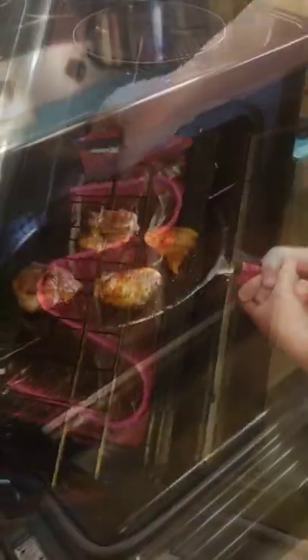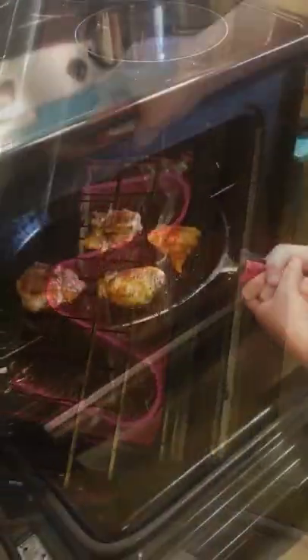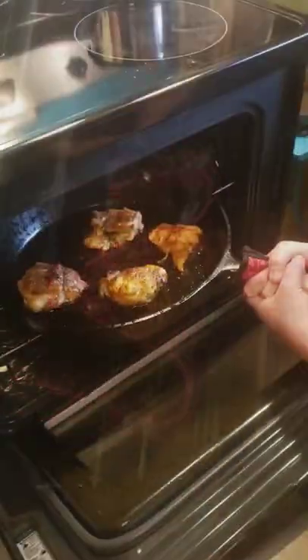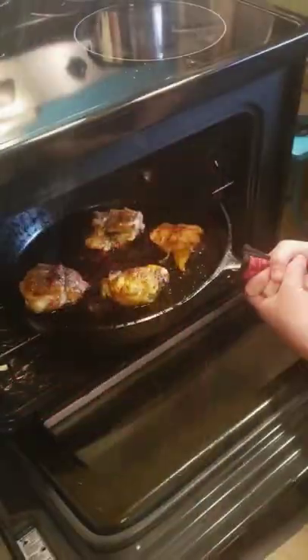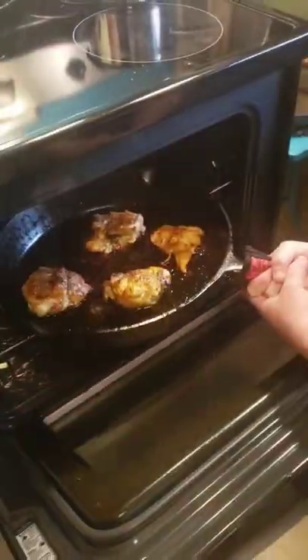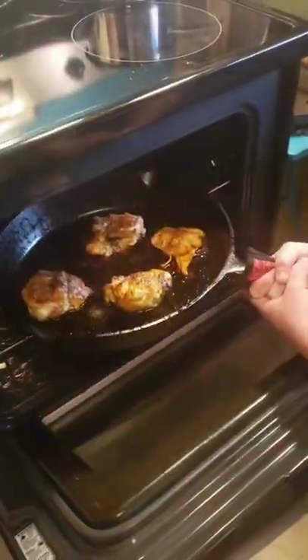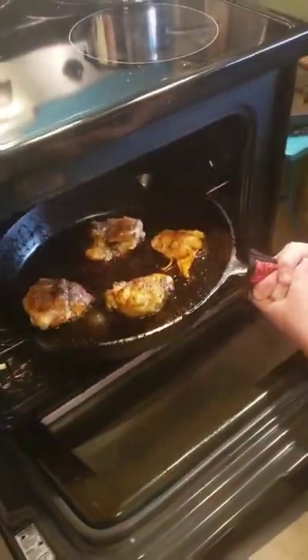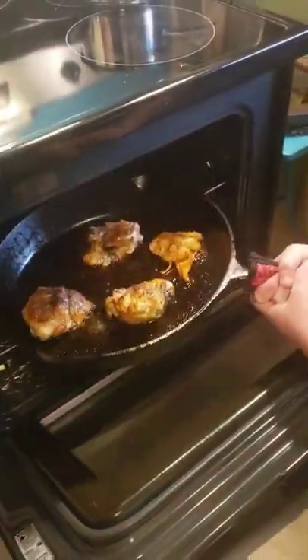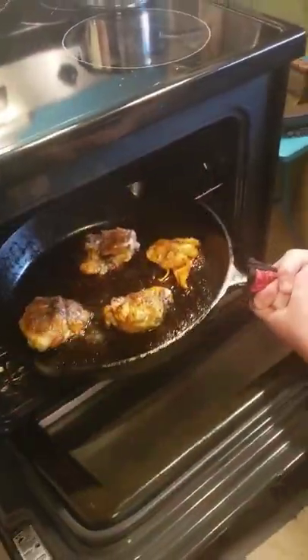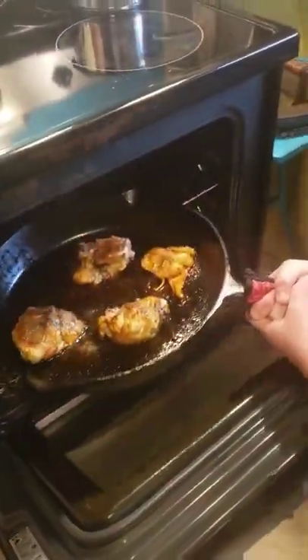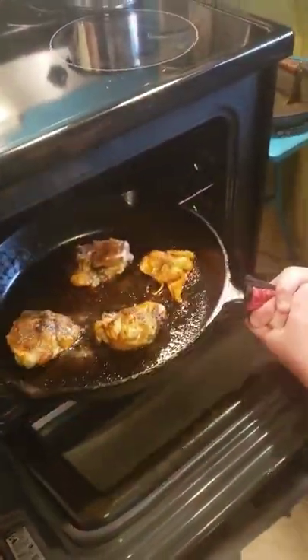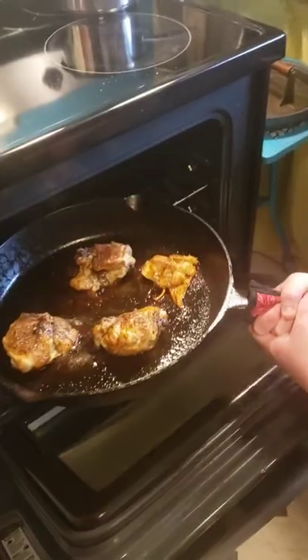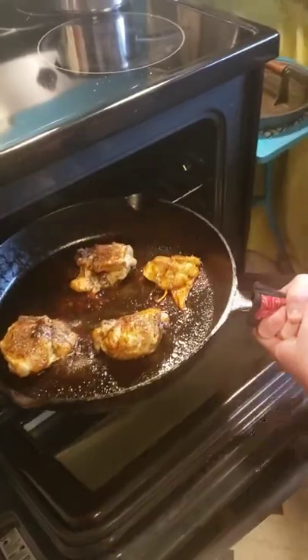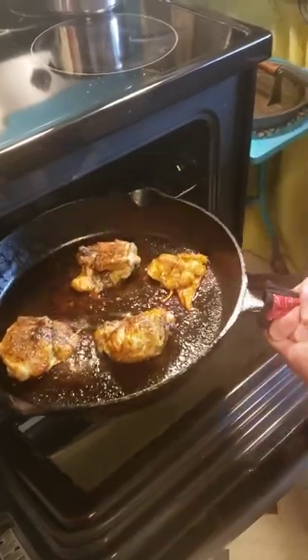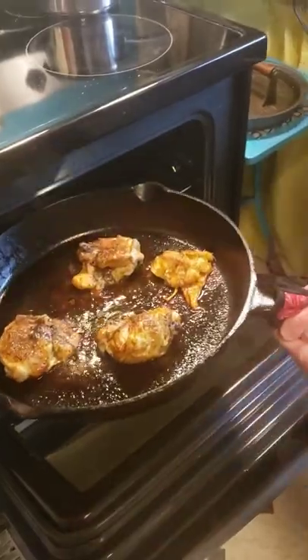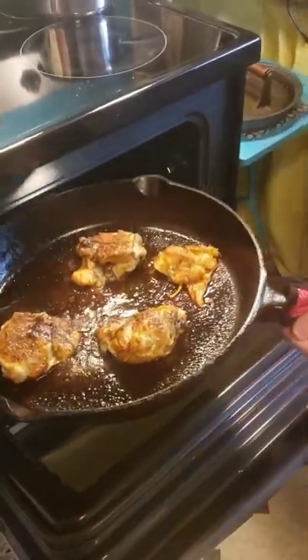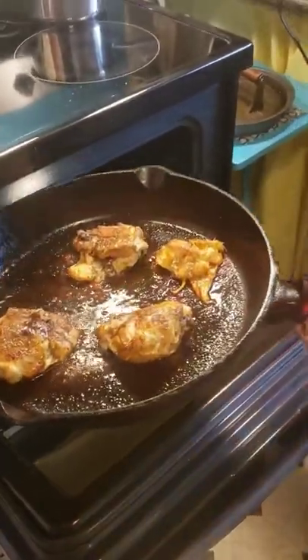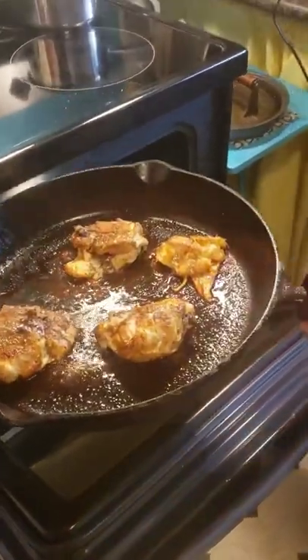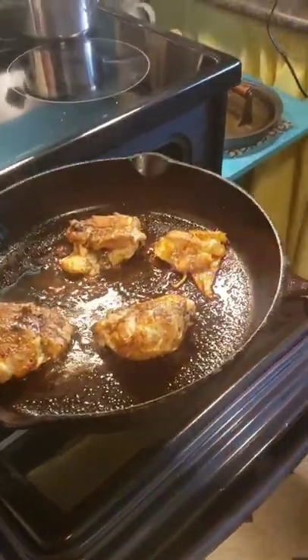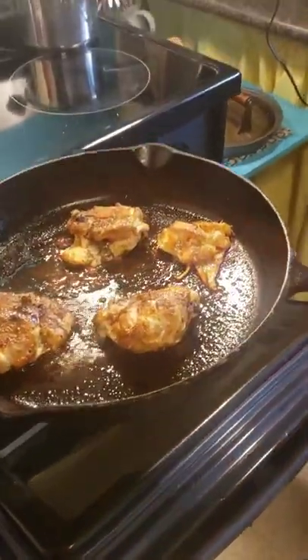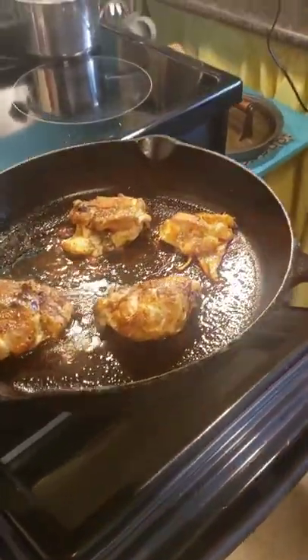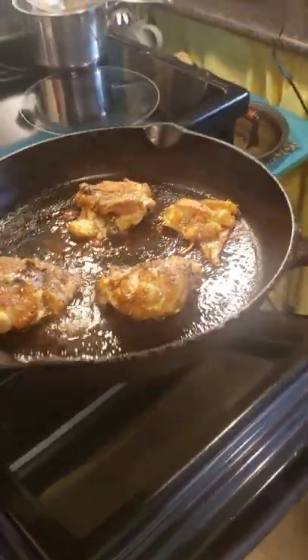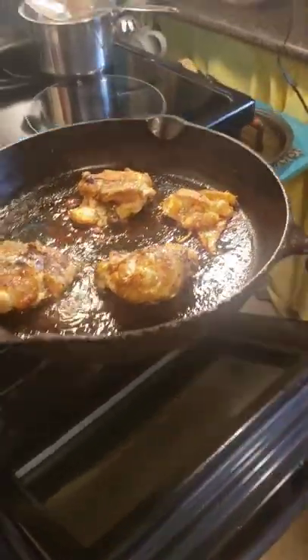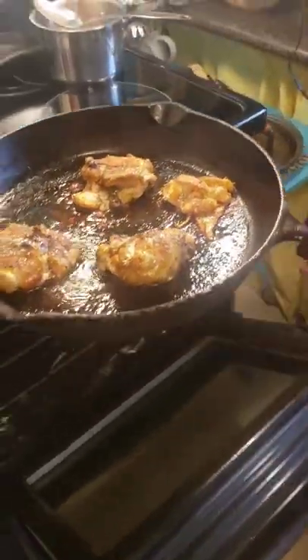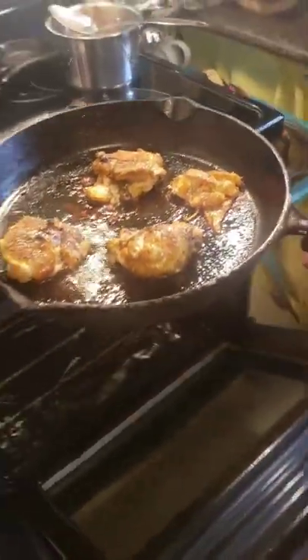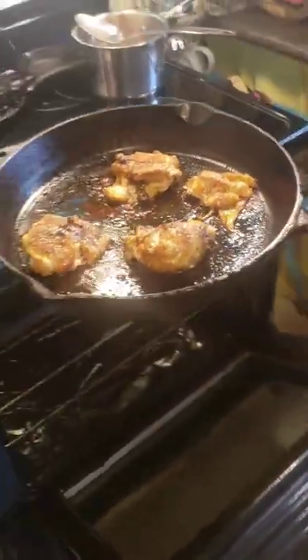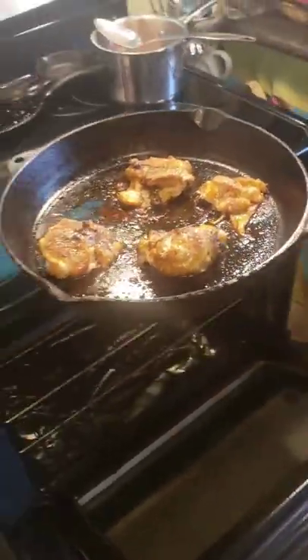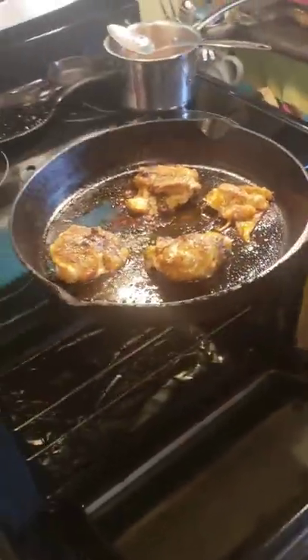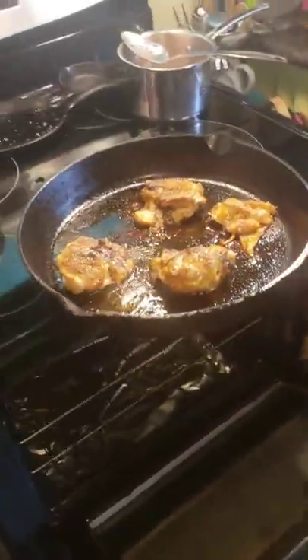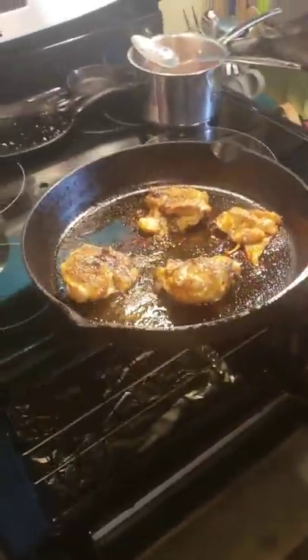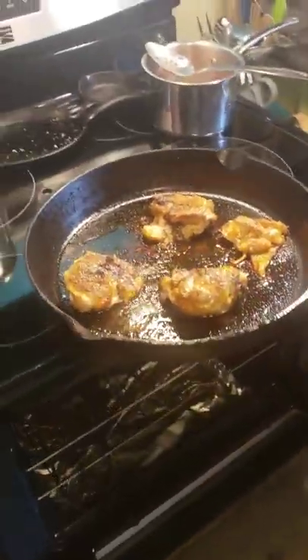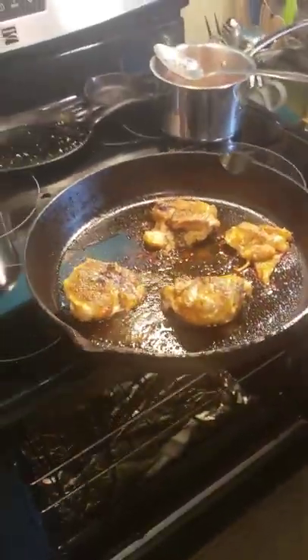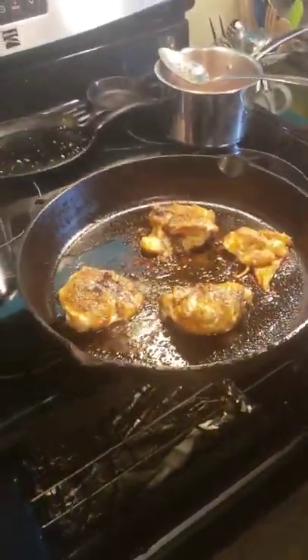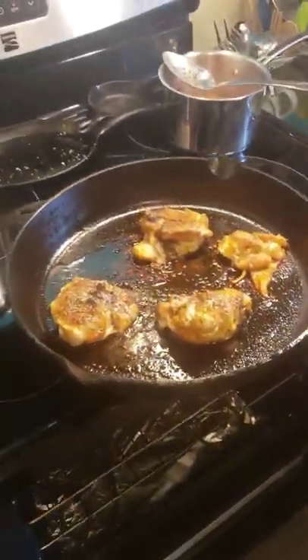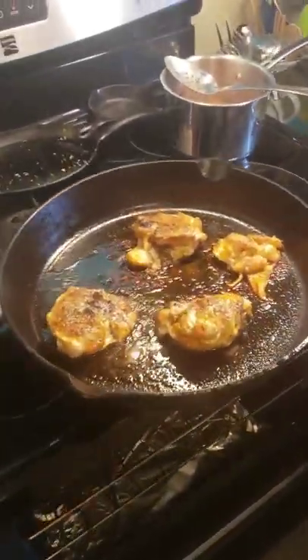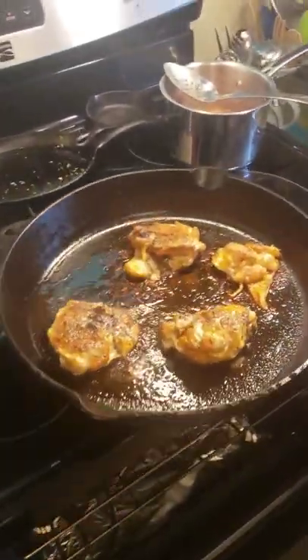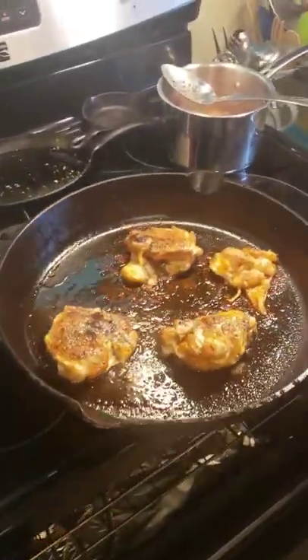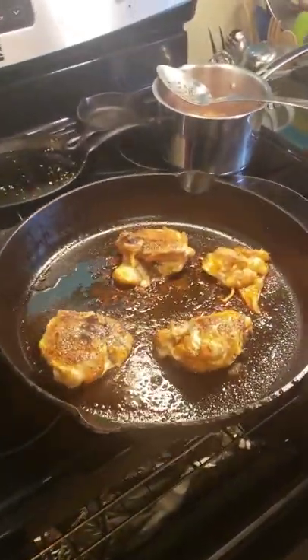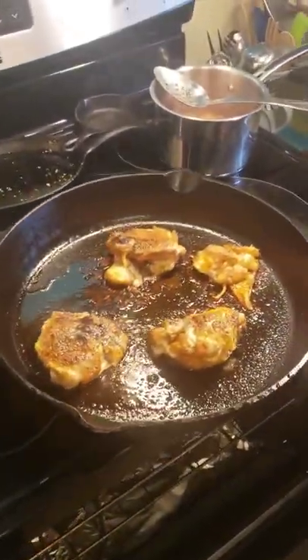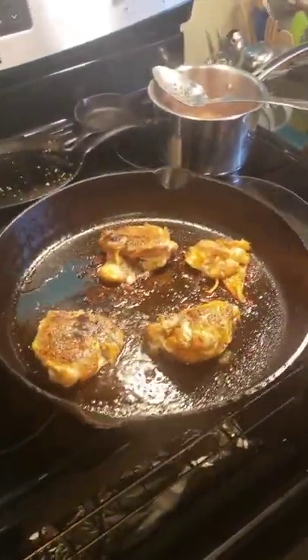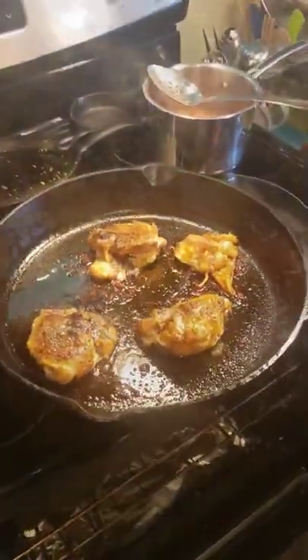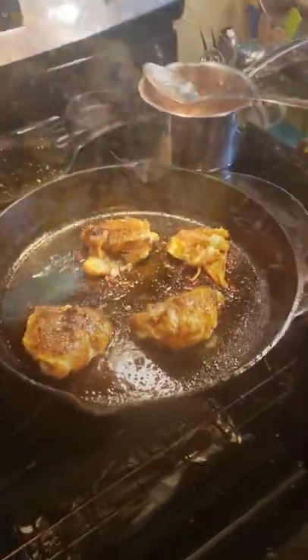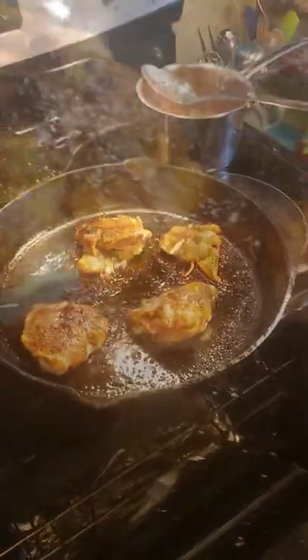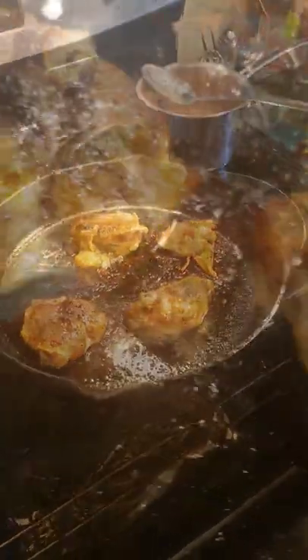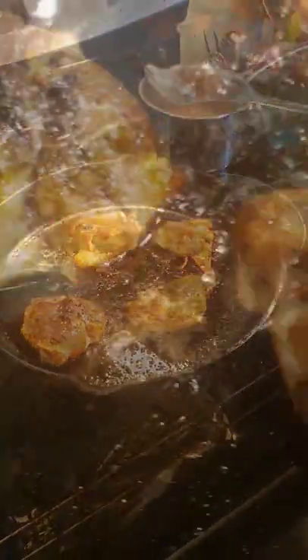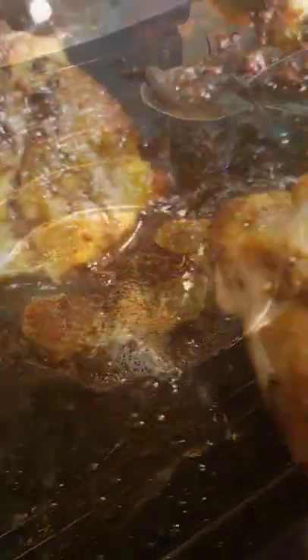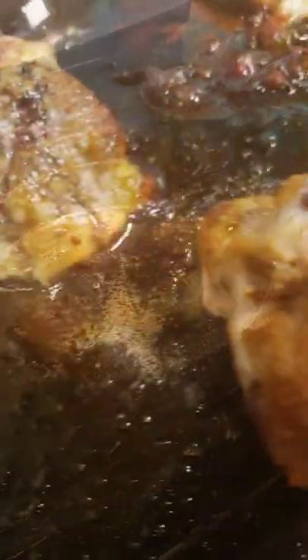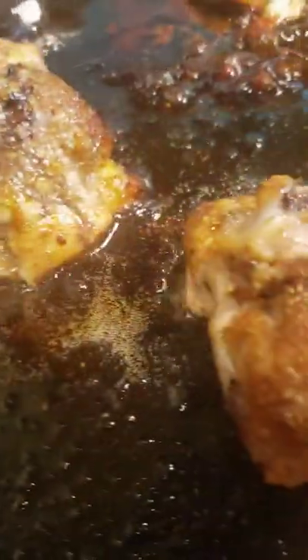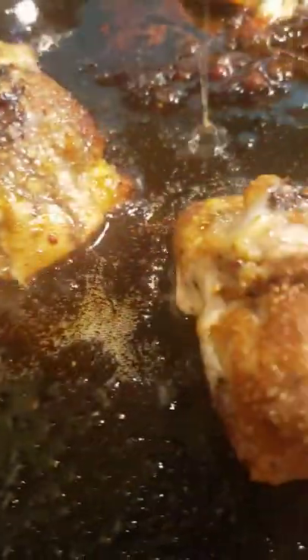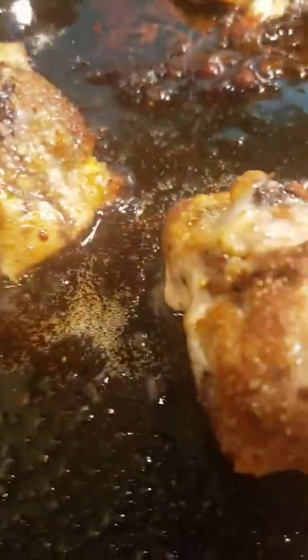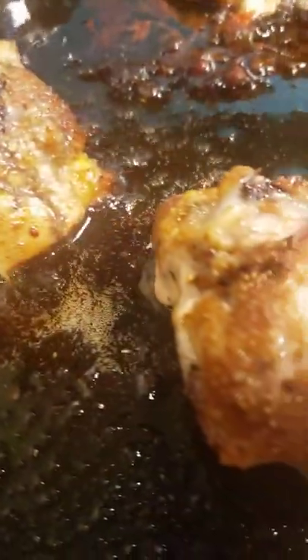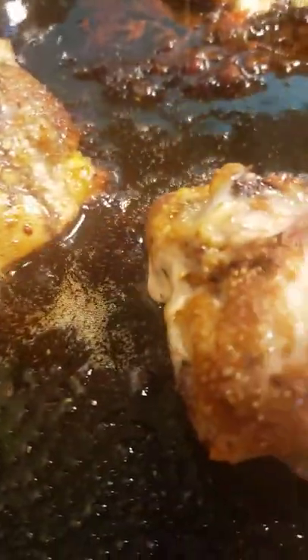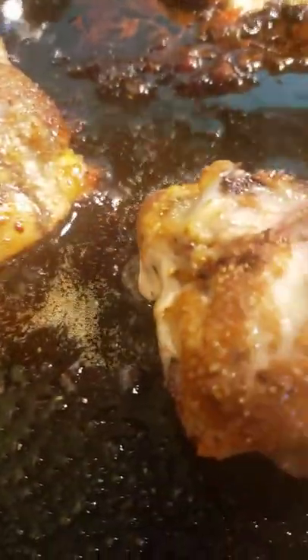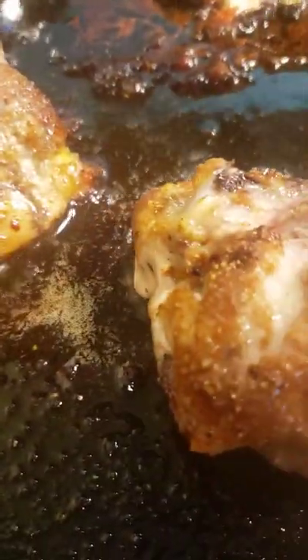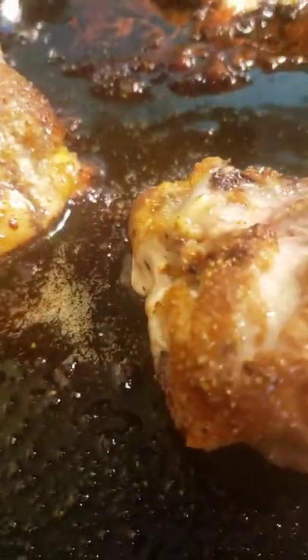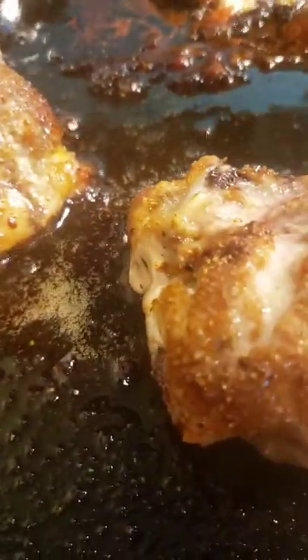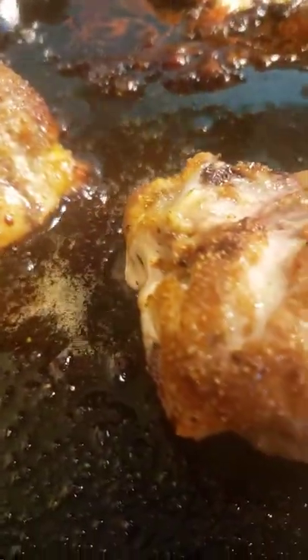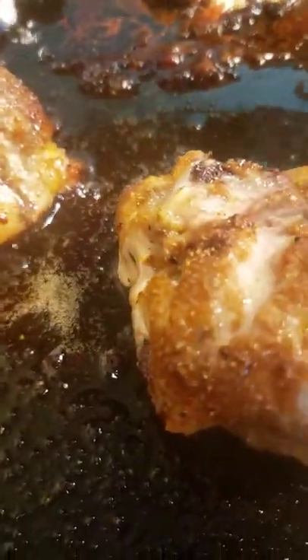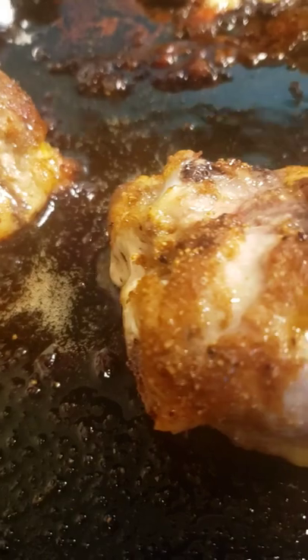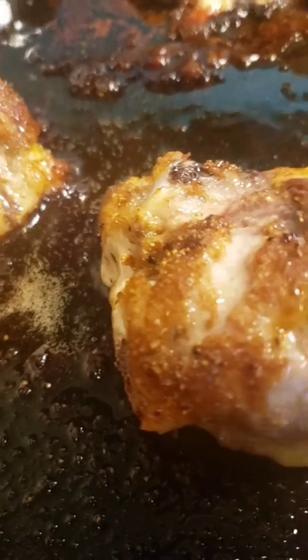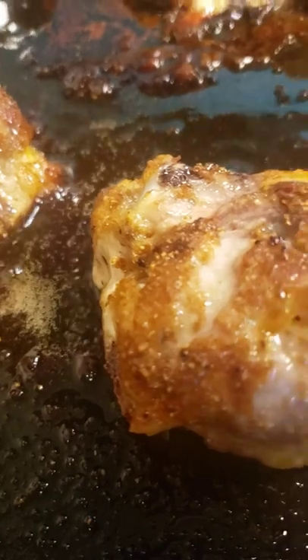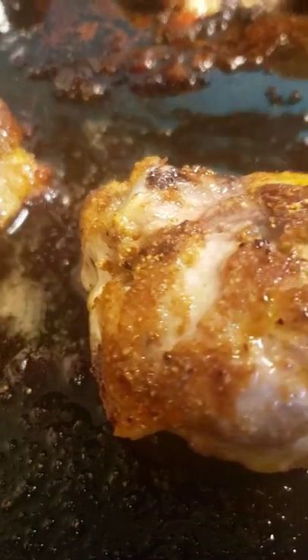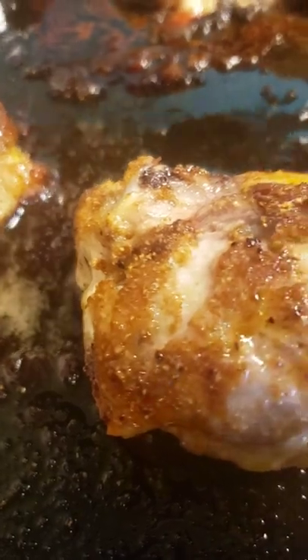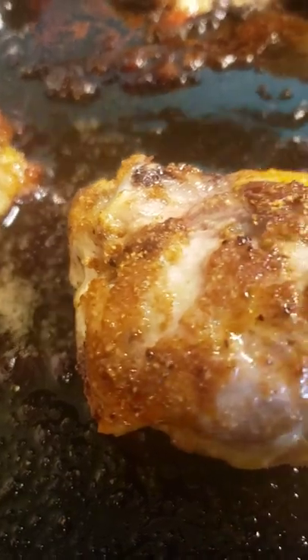Pull them out of the oven. Share them with all your human friends. Doggies like chicken thighs too, but if you're feeding them, leave the seasonings off.